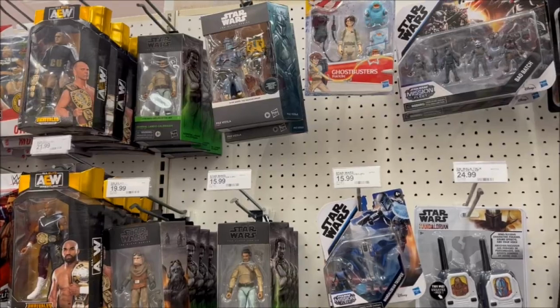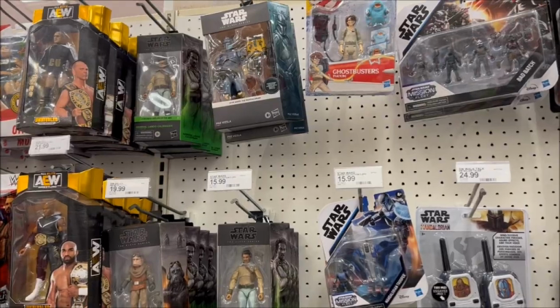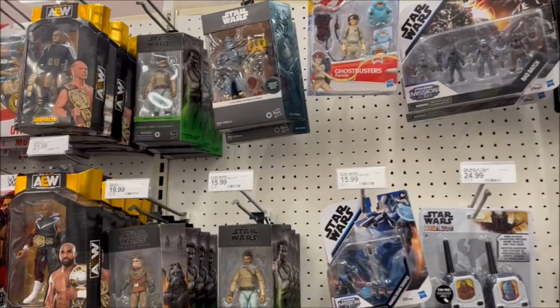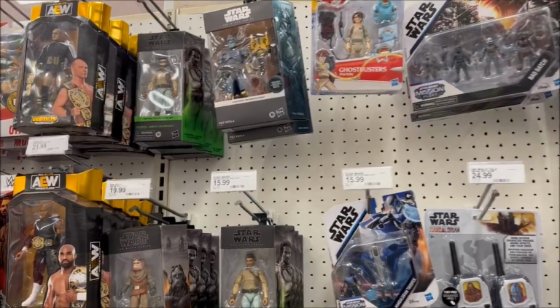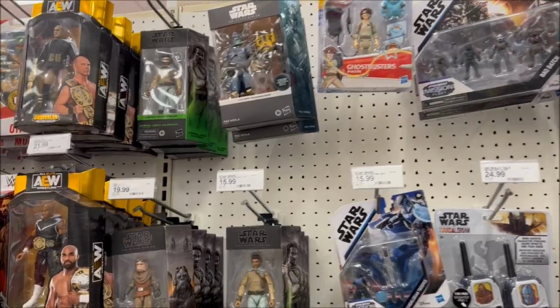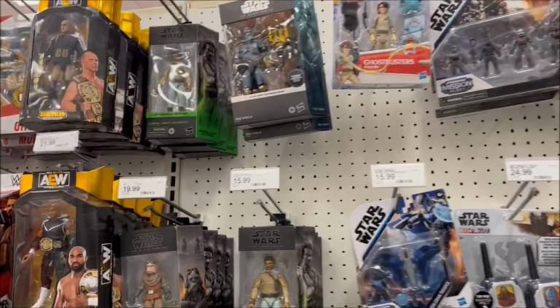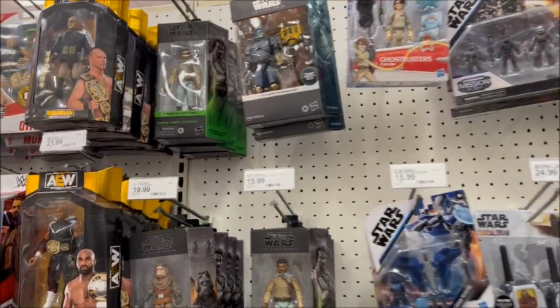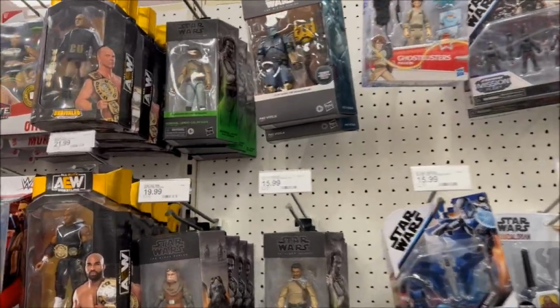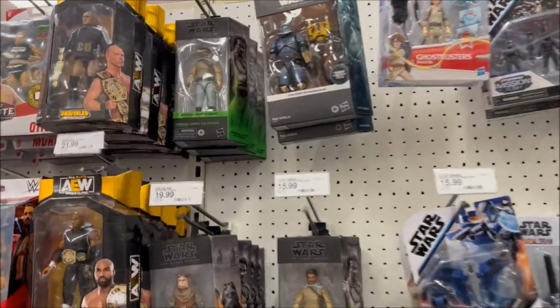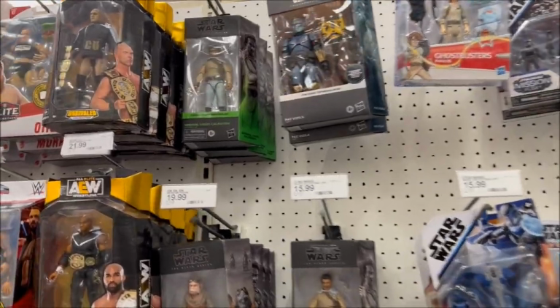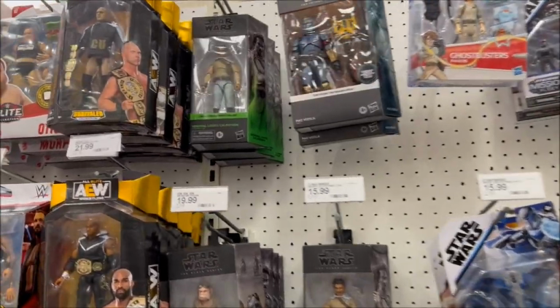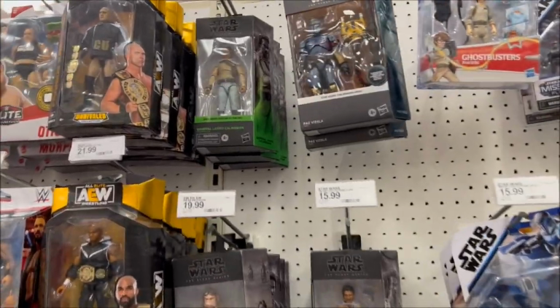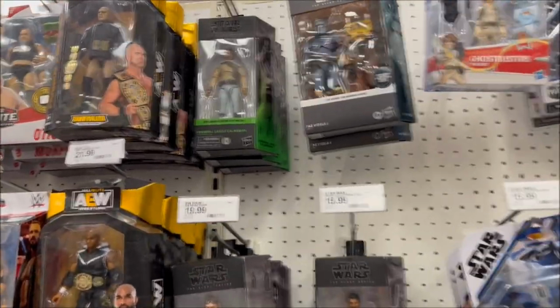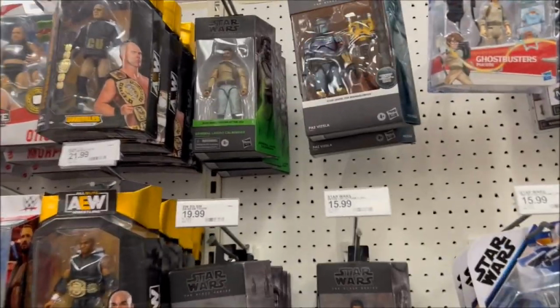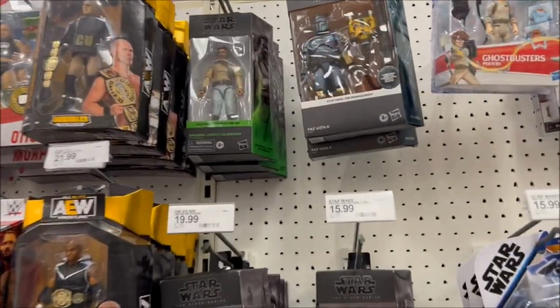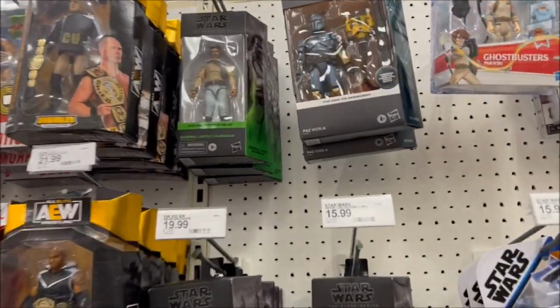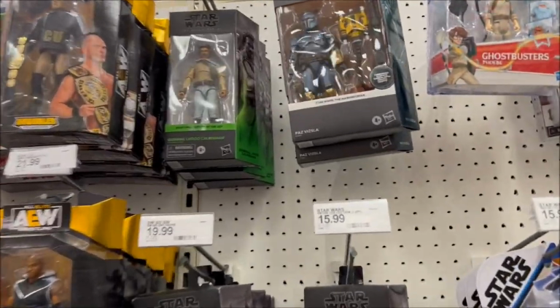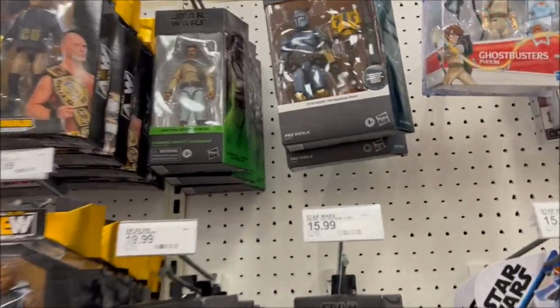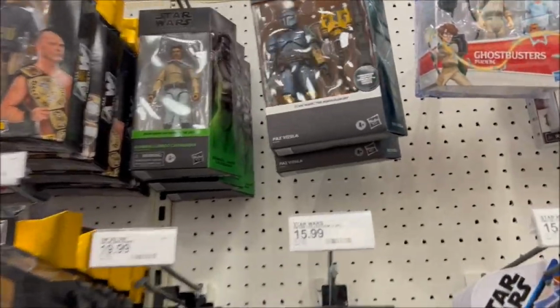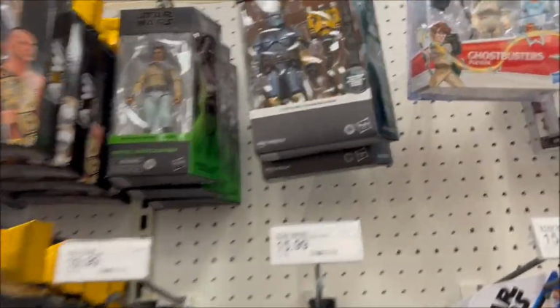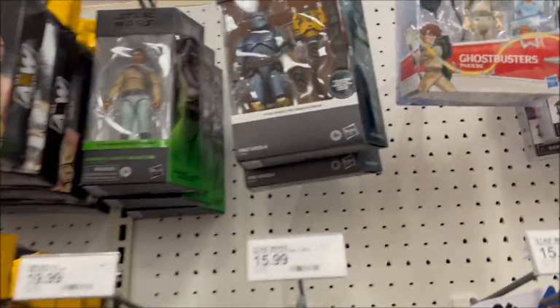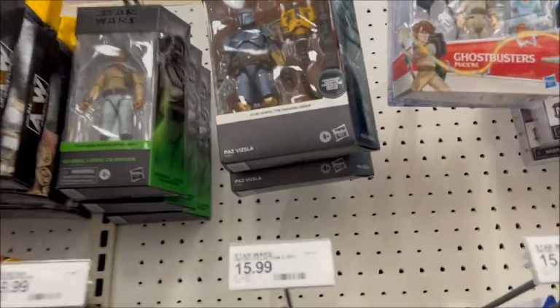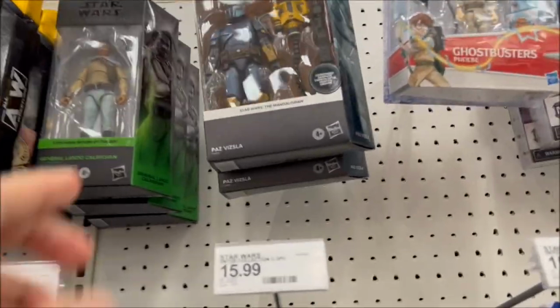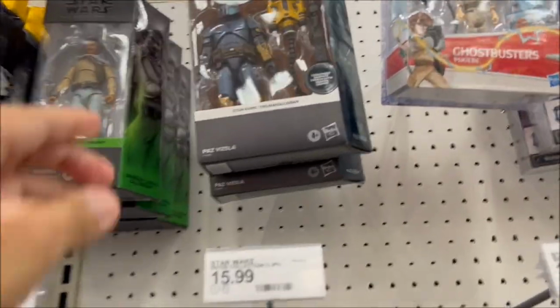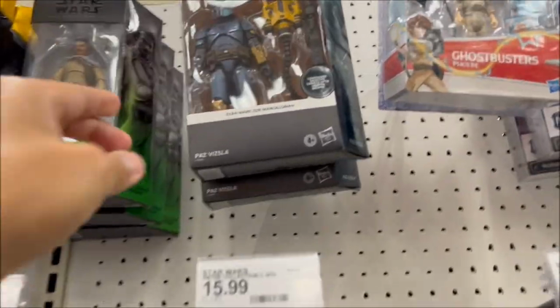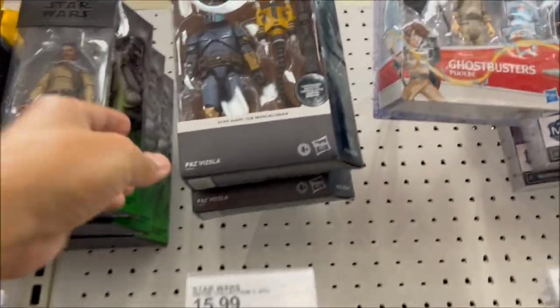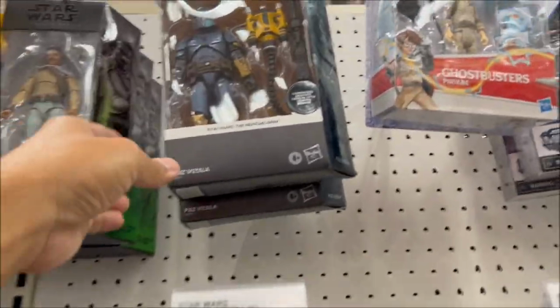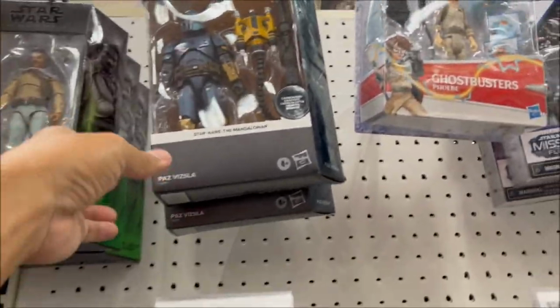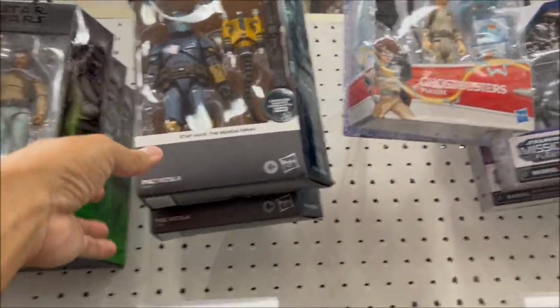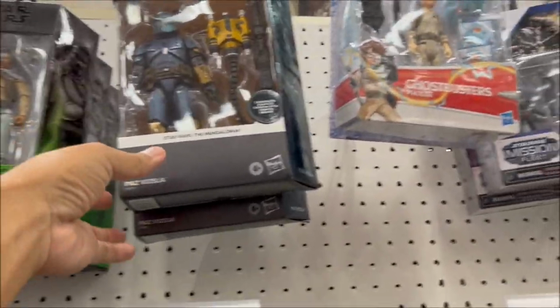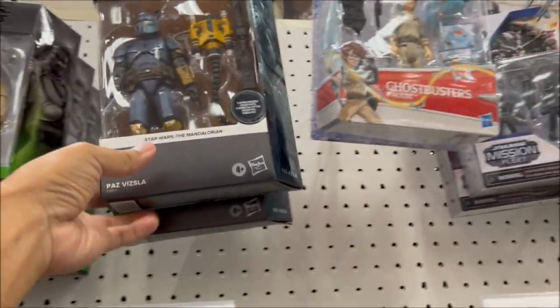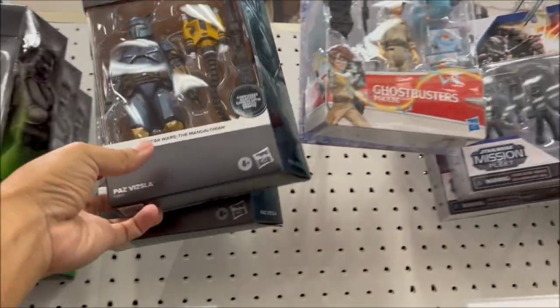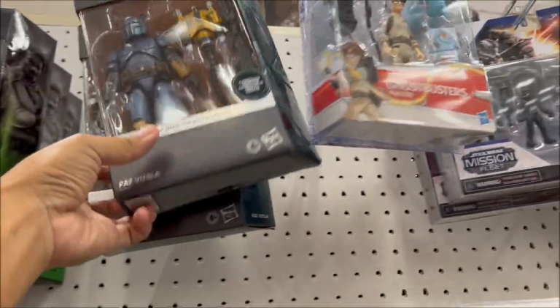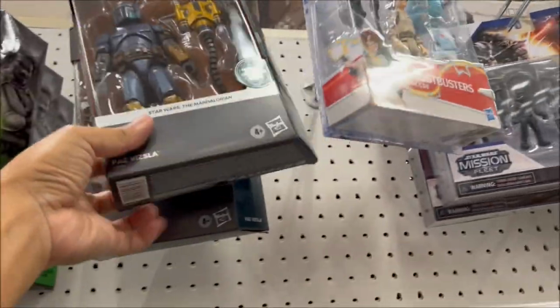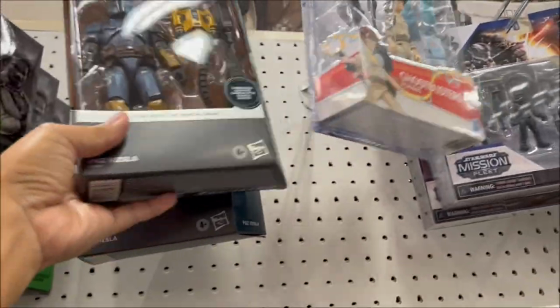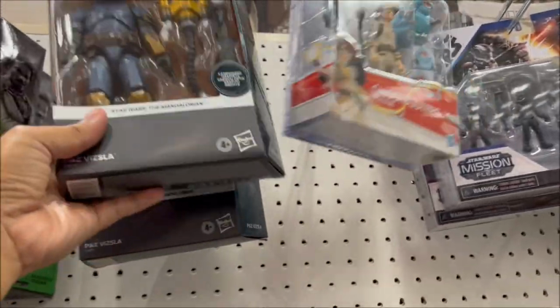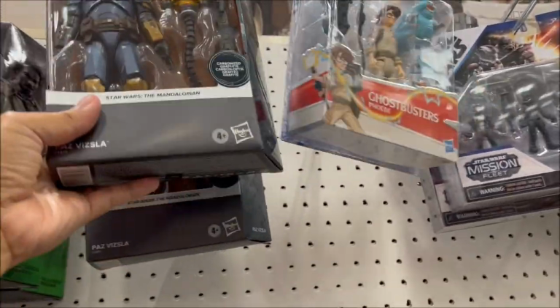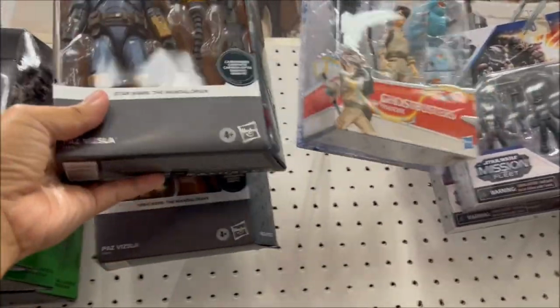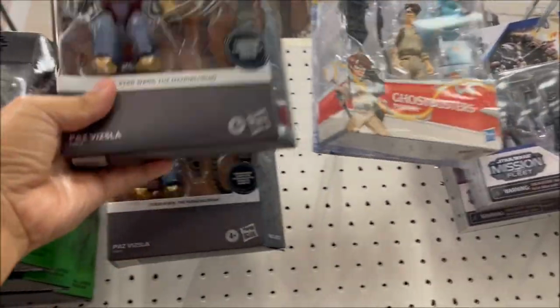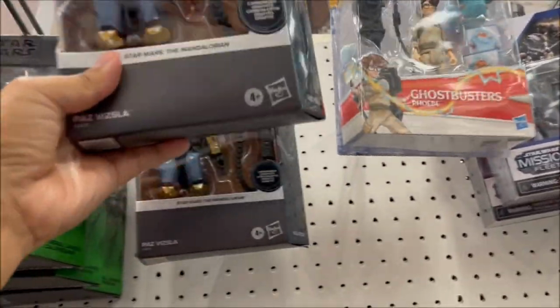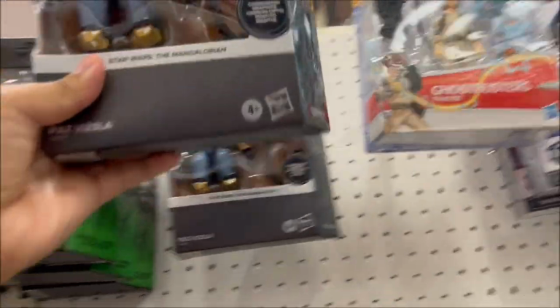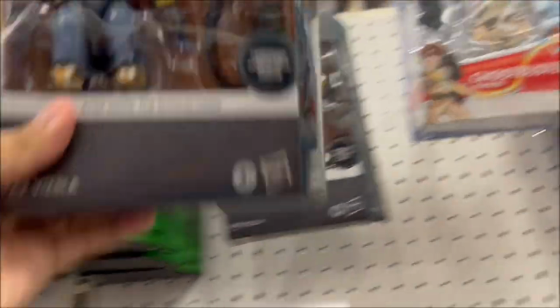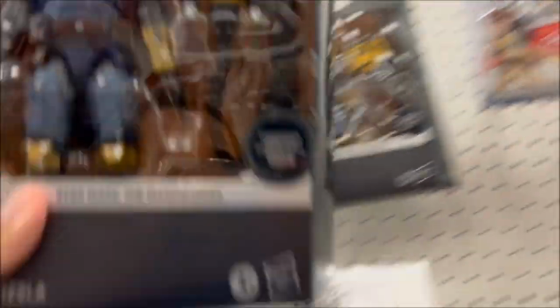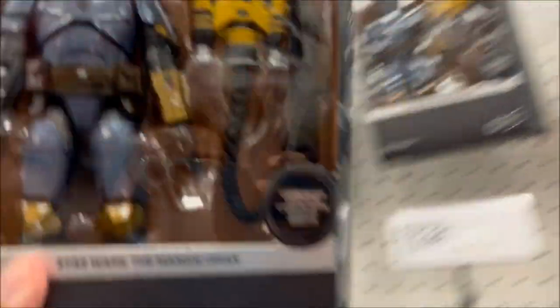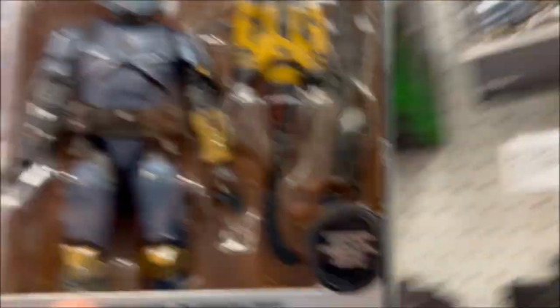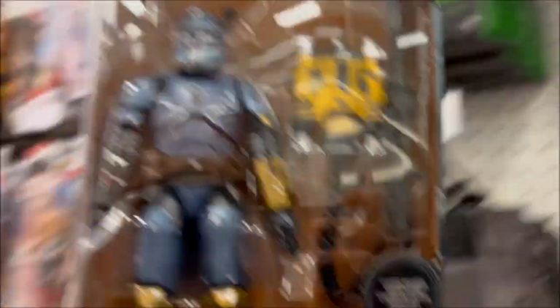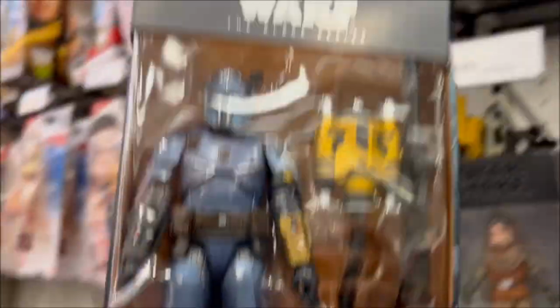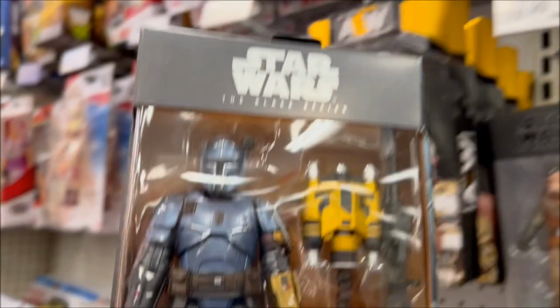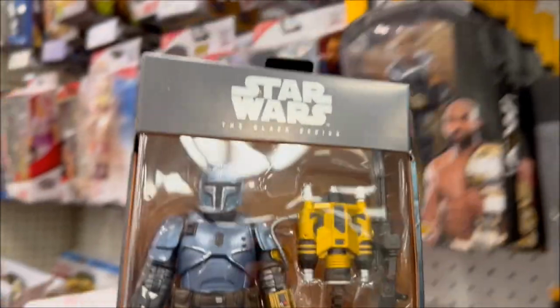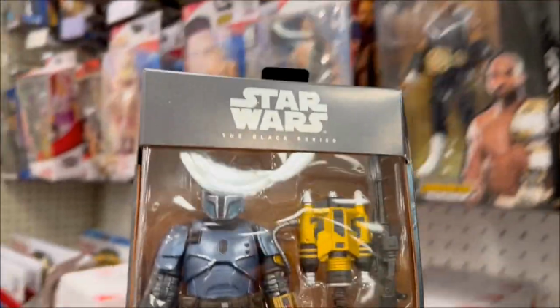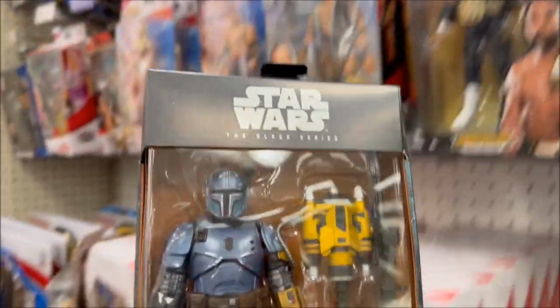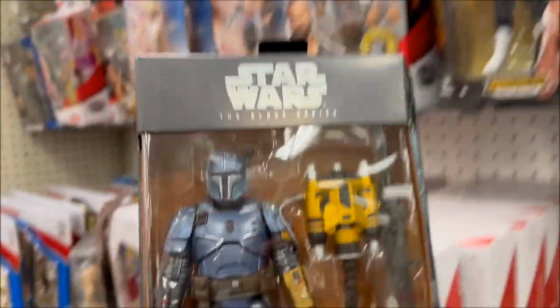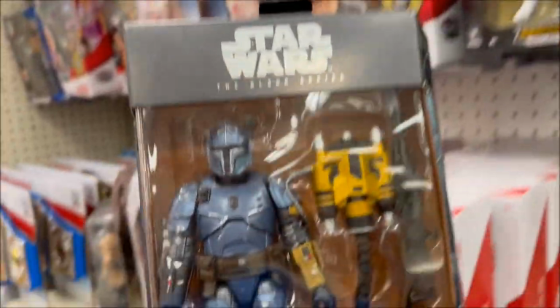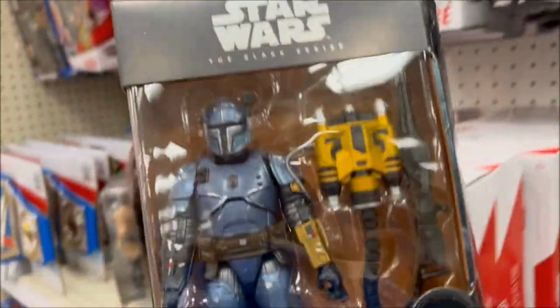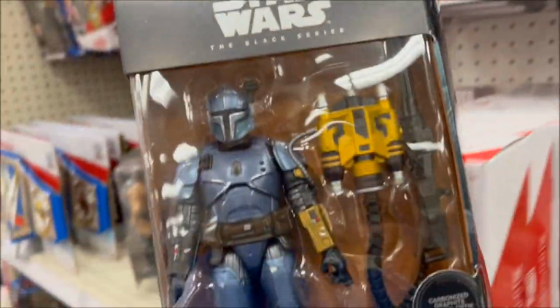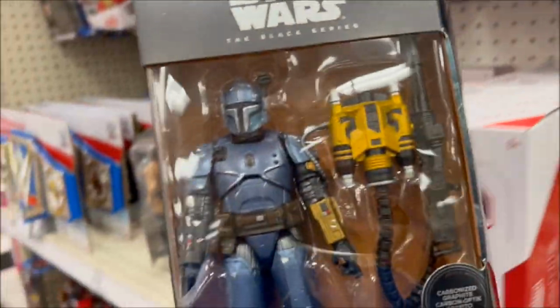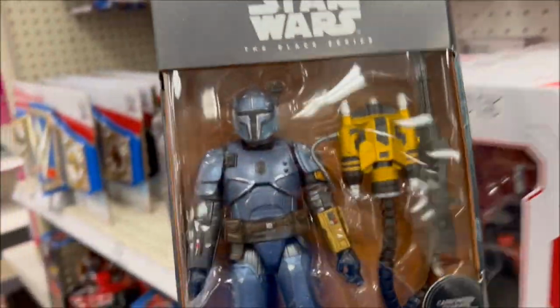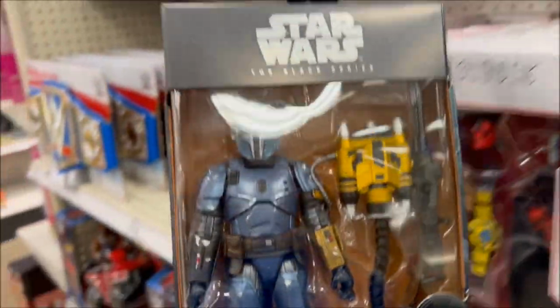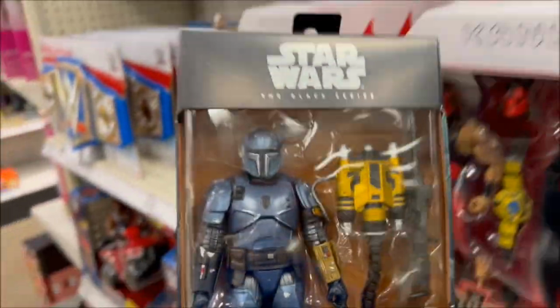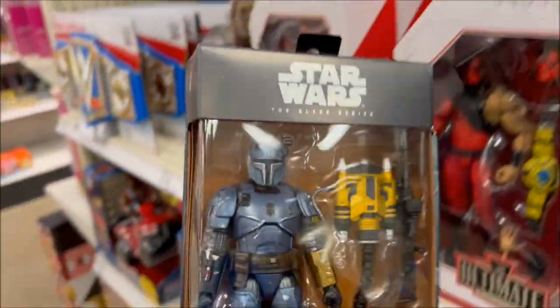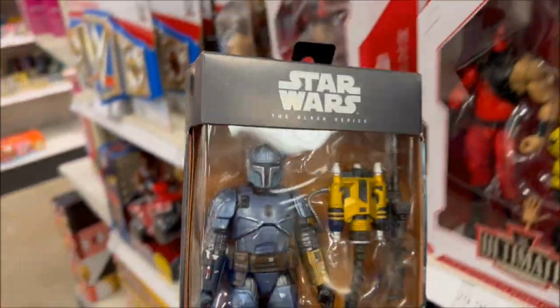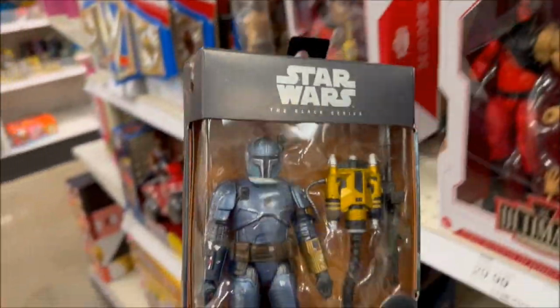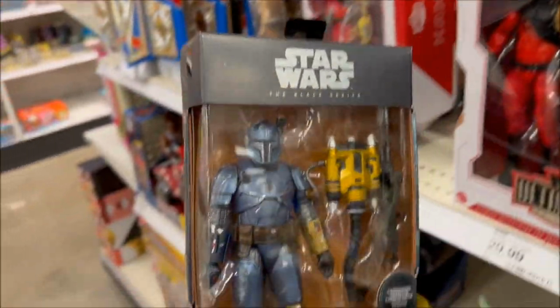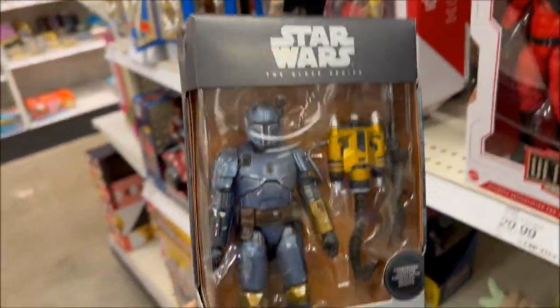Check it out guys! Target finally has this guy — Has Vizsla — in his carbonized form, but it actually looks pretty good.